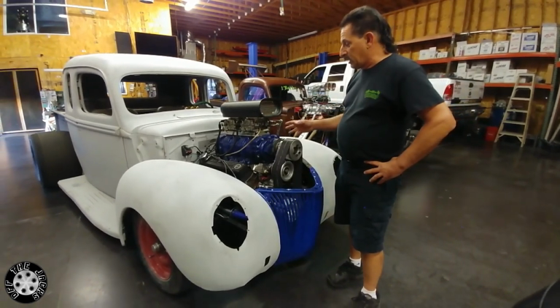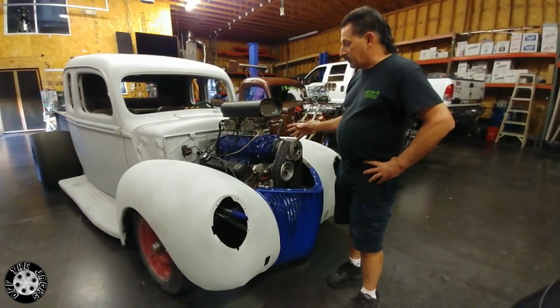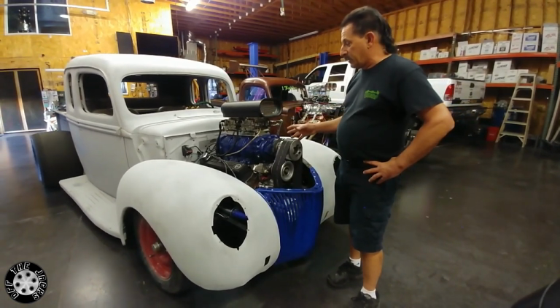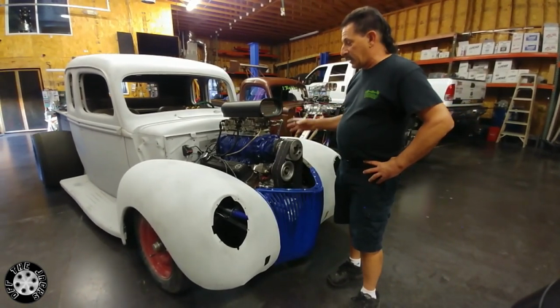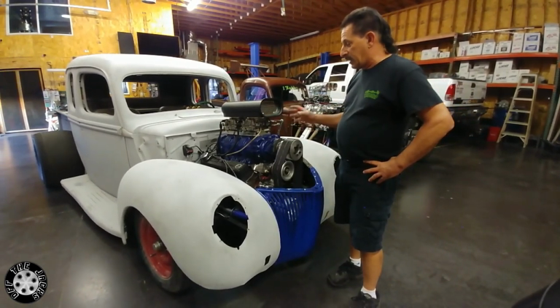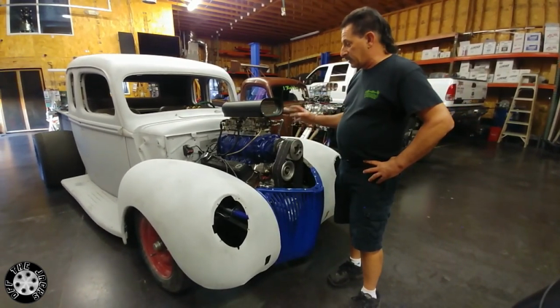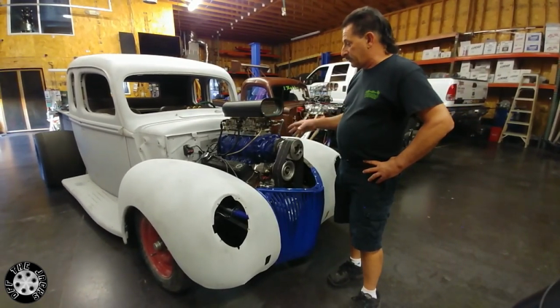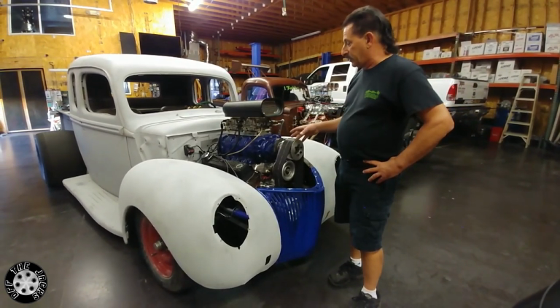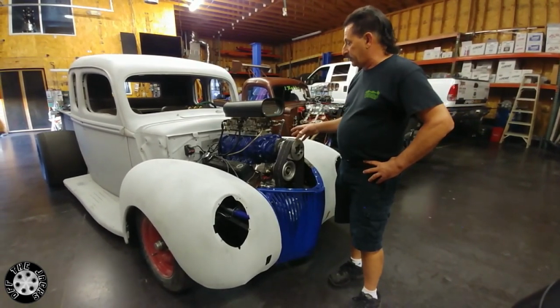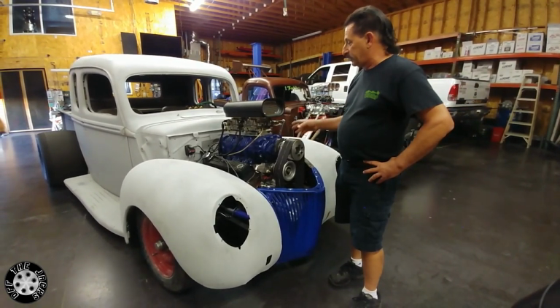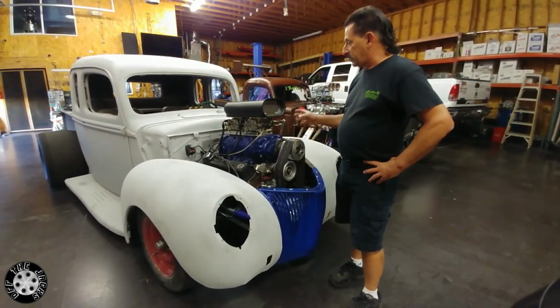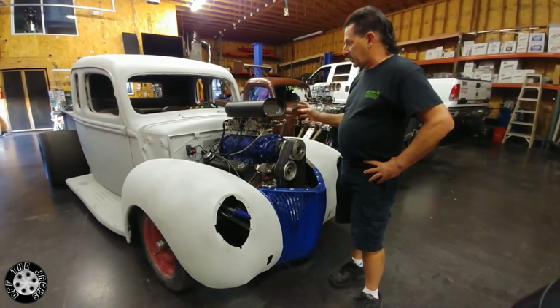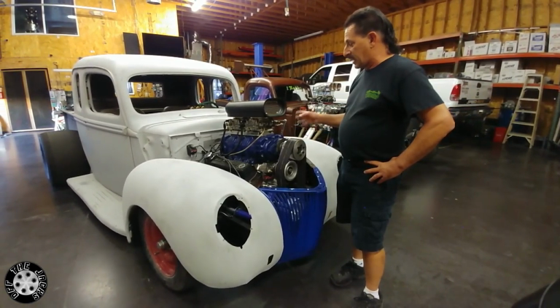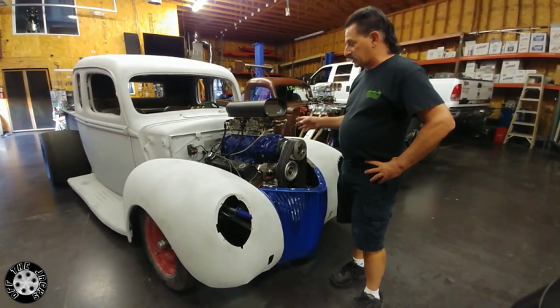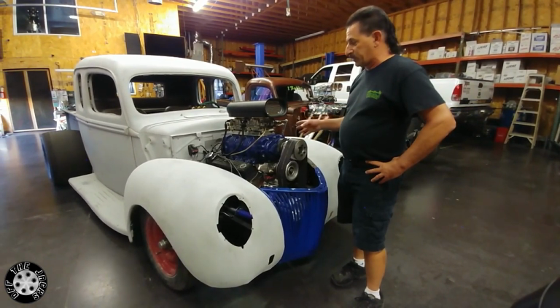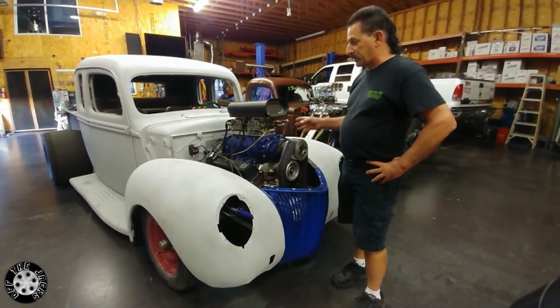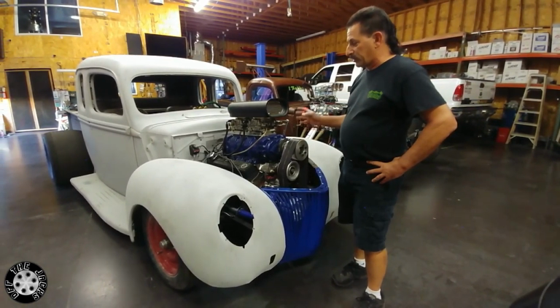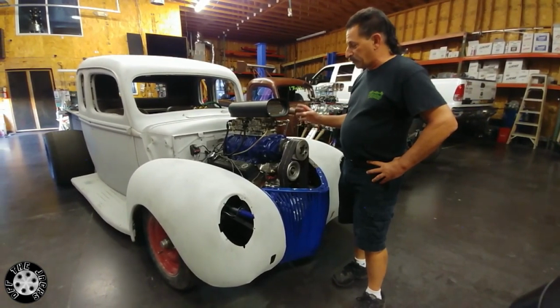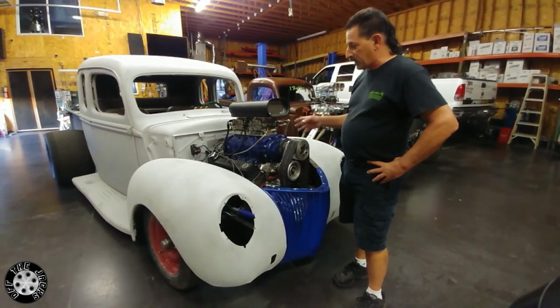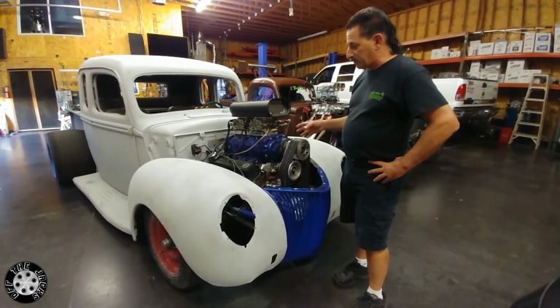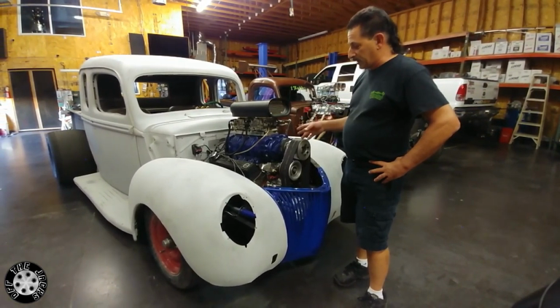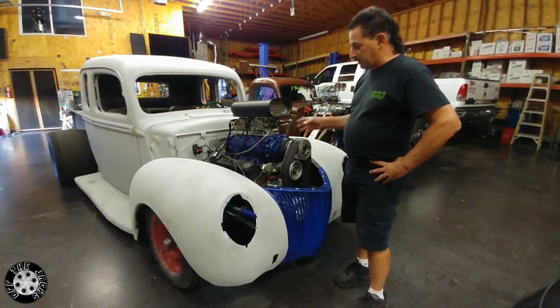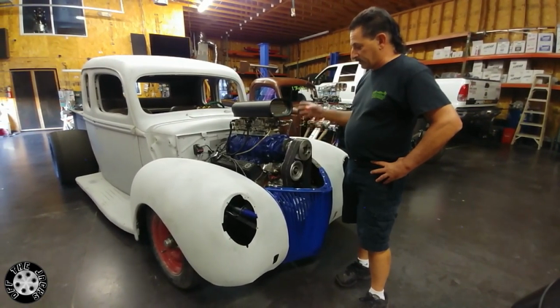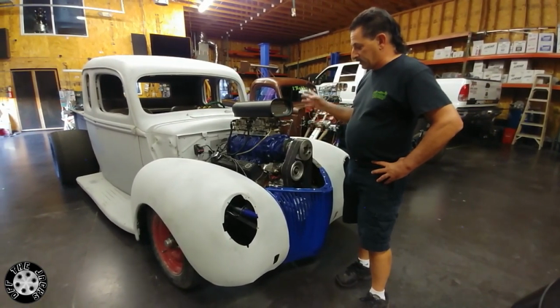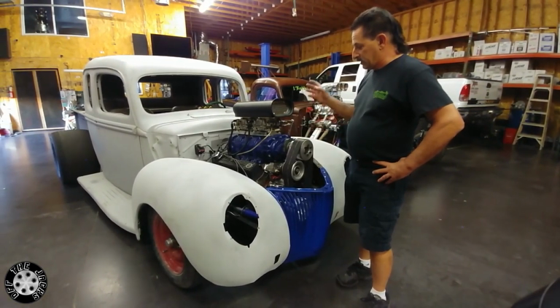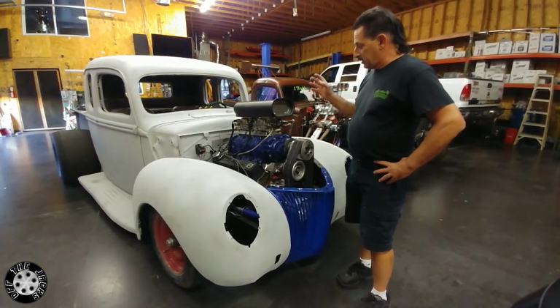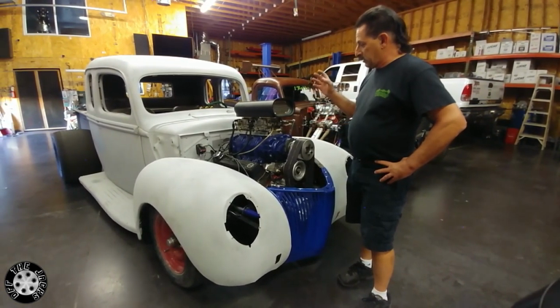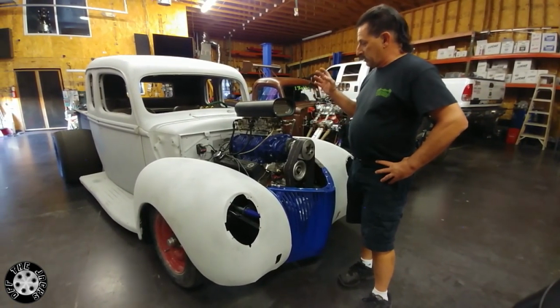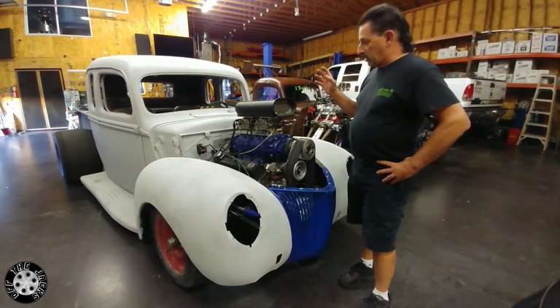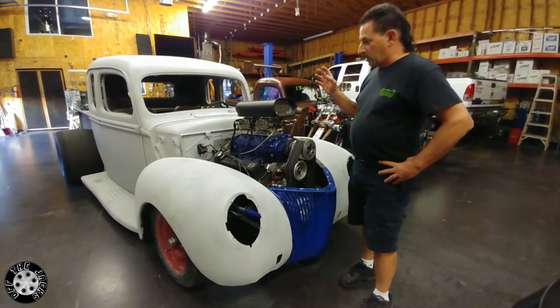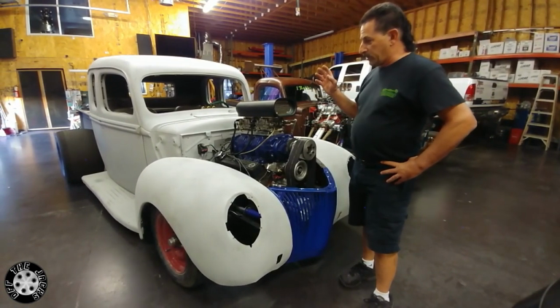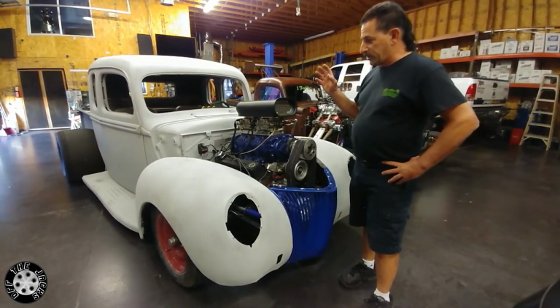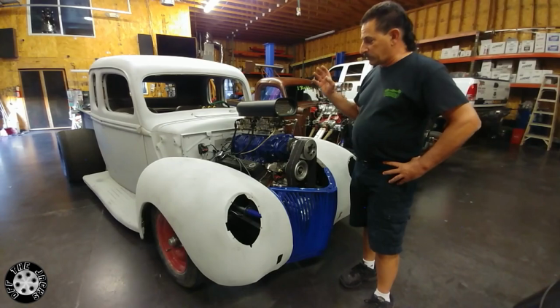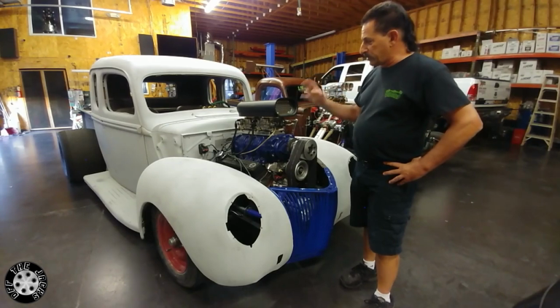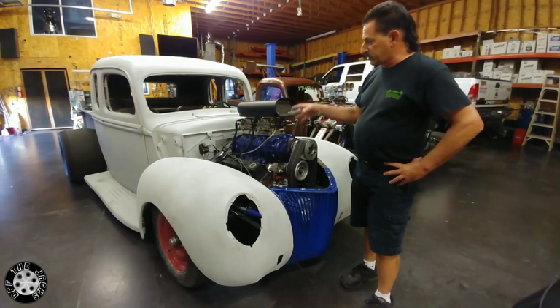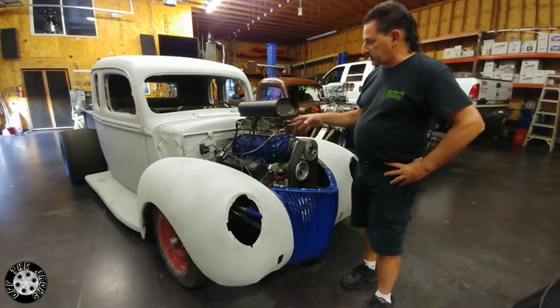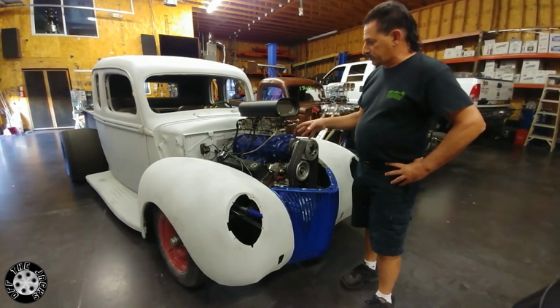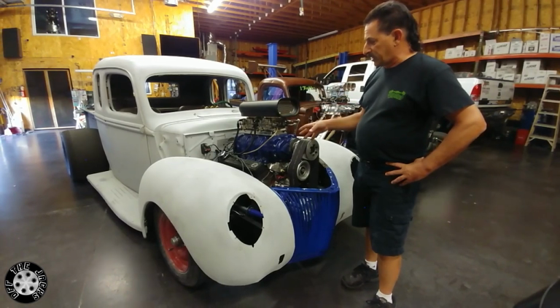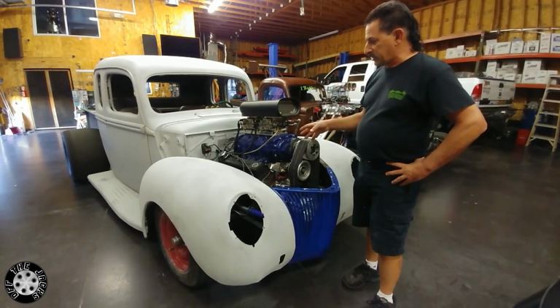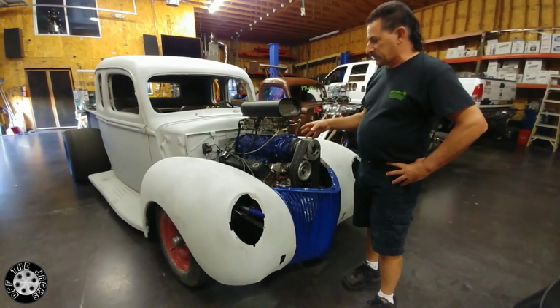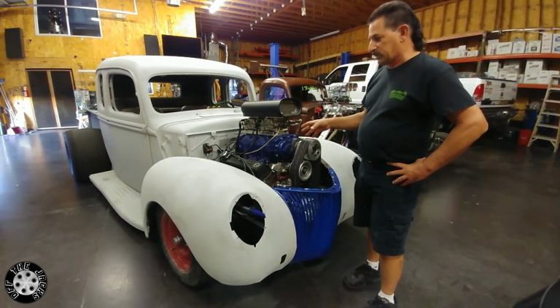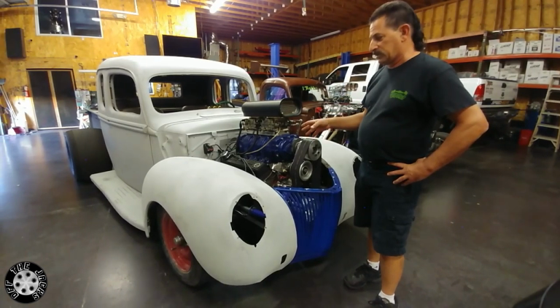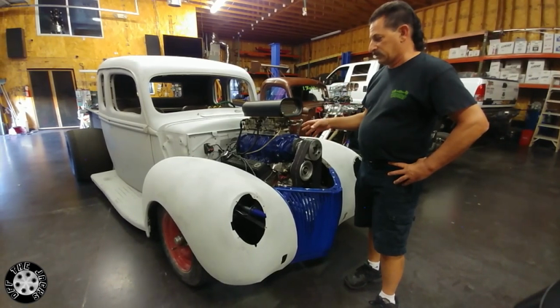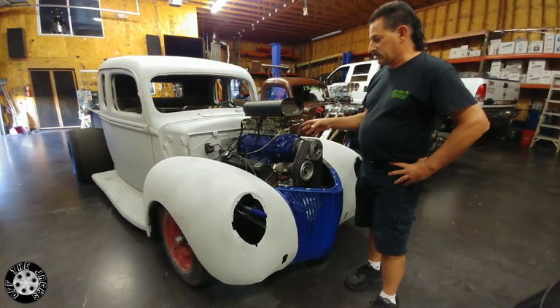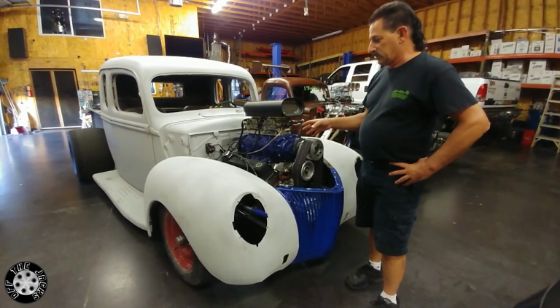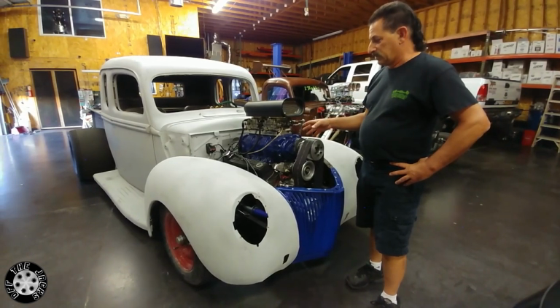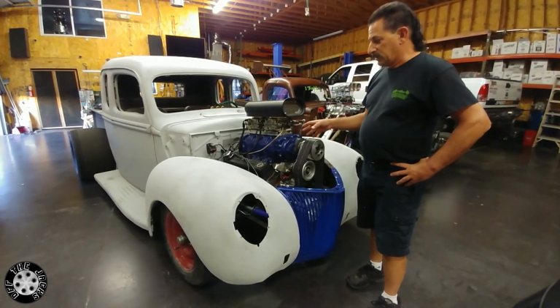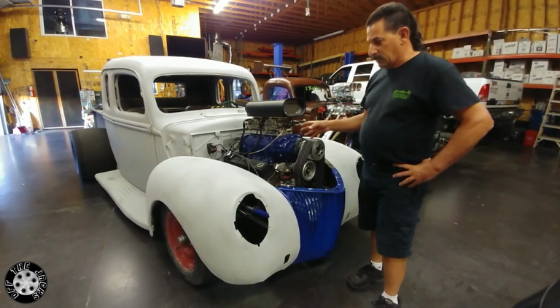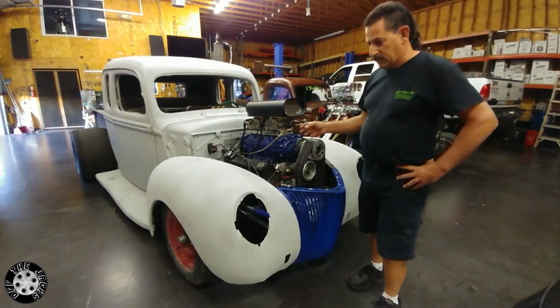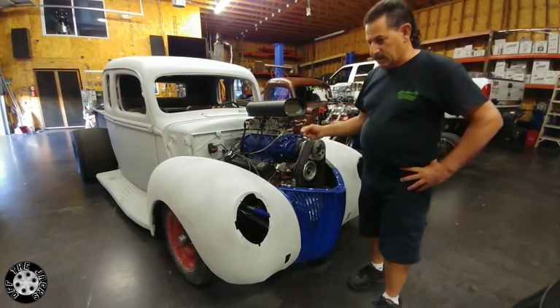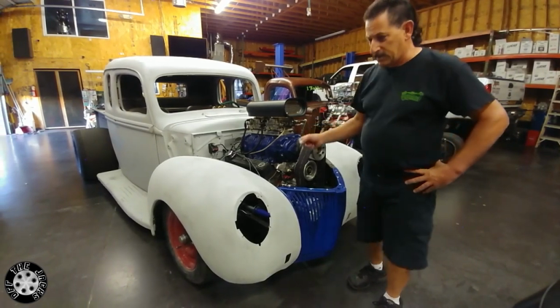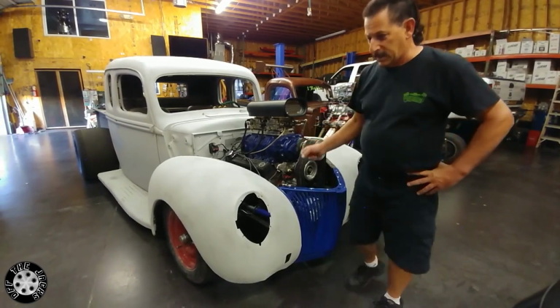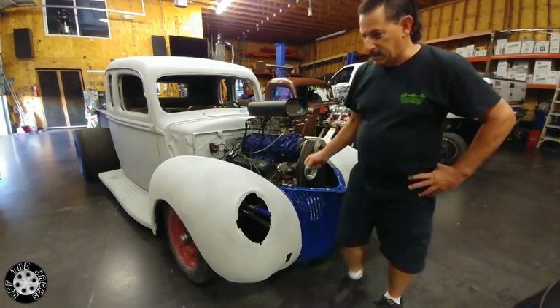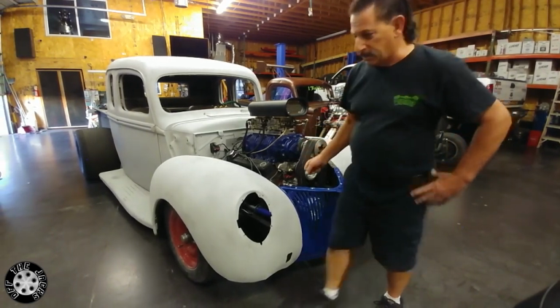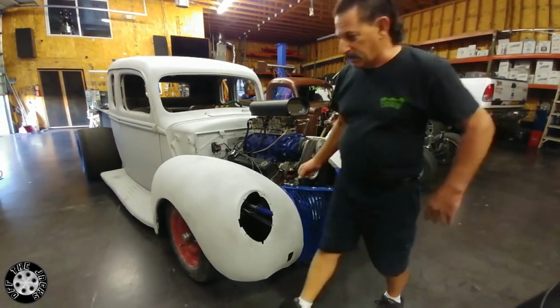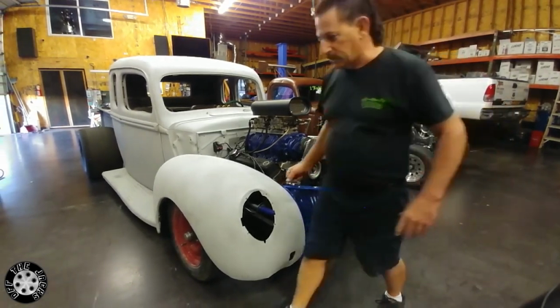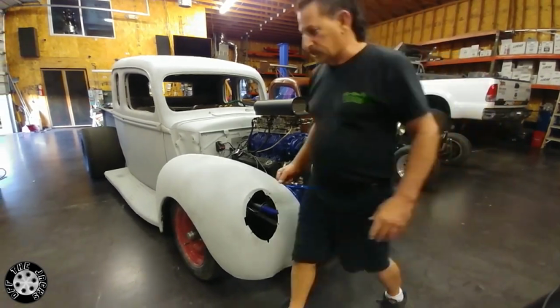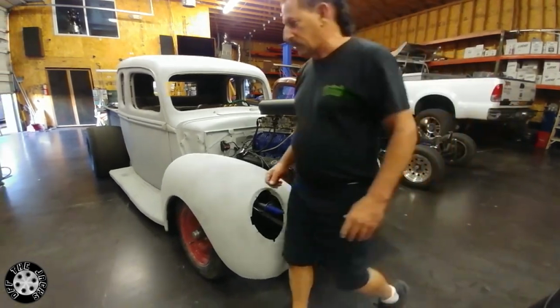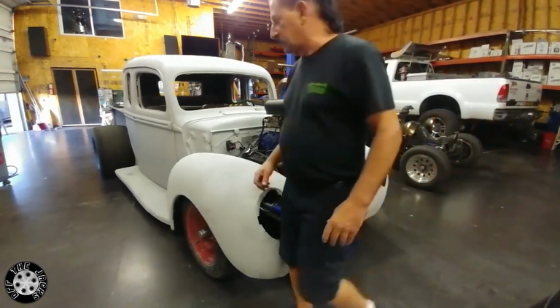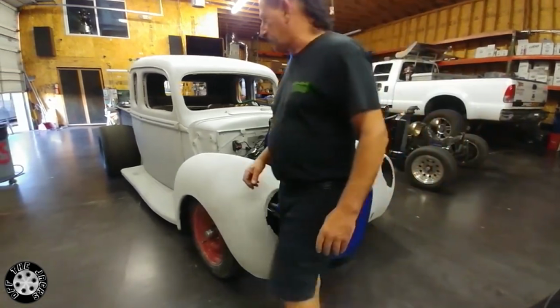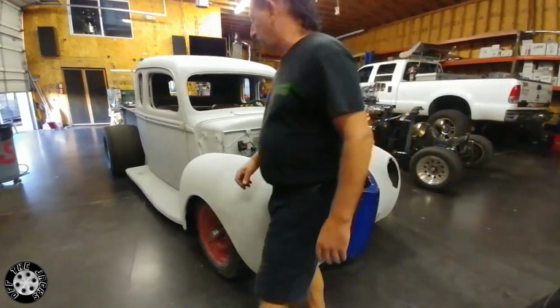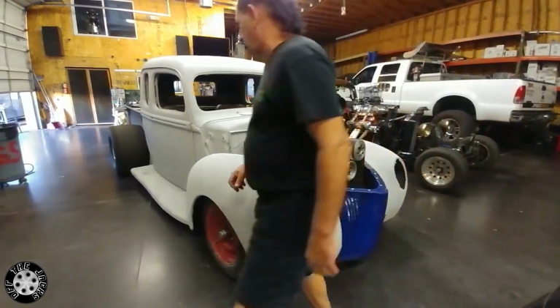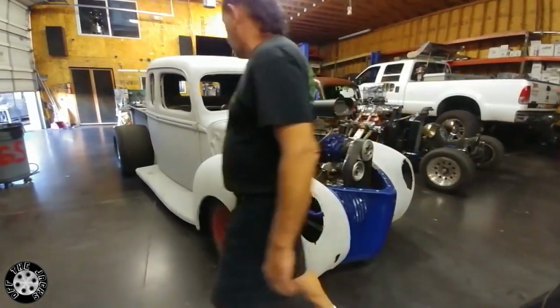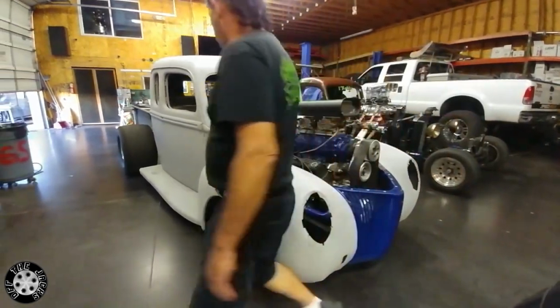You name it, I had to build it — the gas pedal, the brake pedal, all this rear suspension. And we can come back here and I can show you some of that.